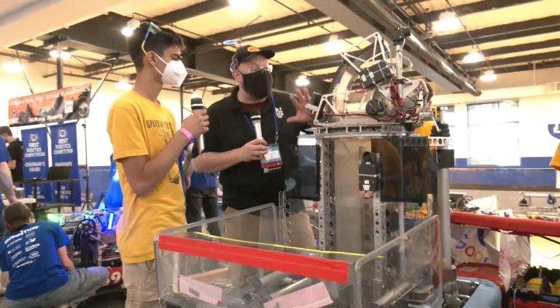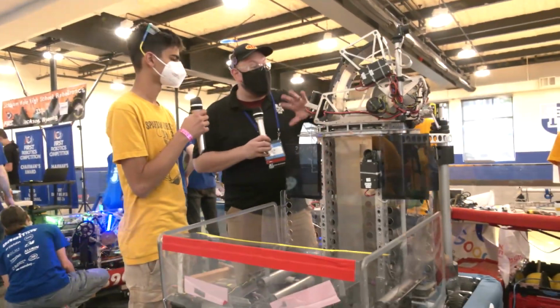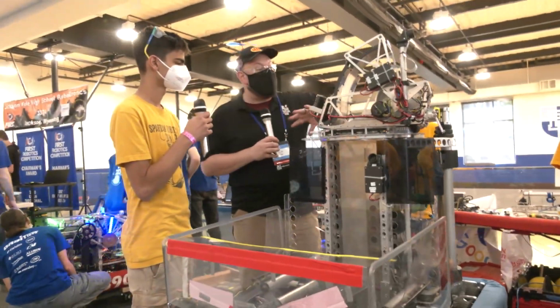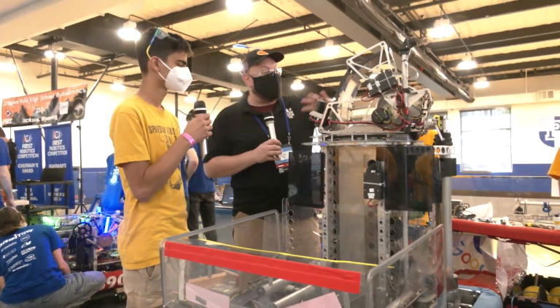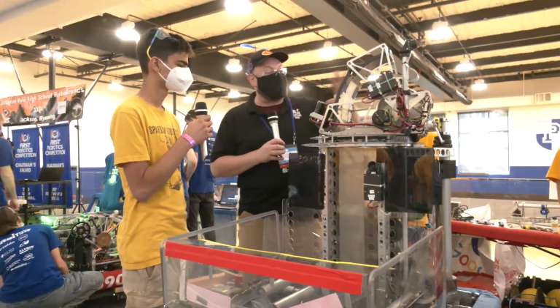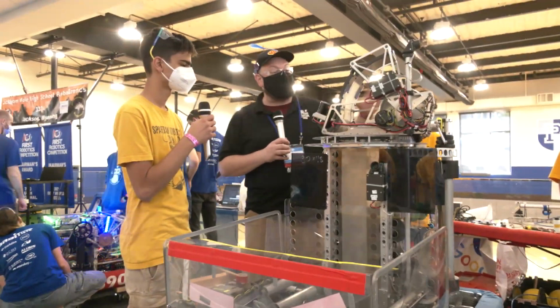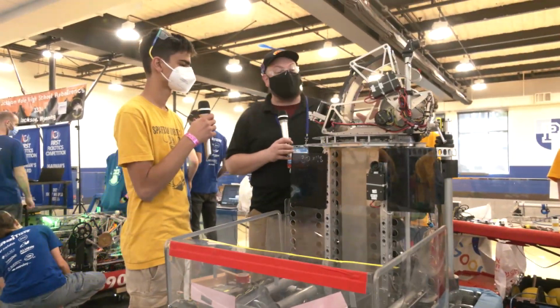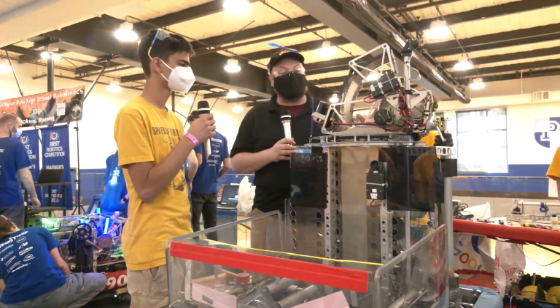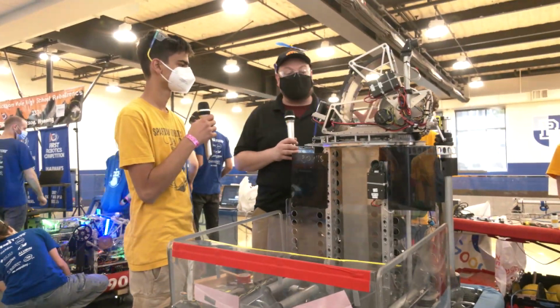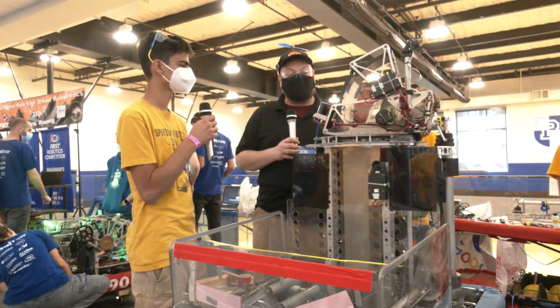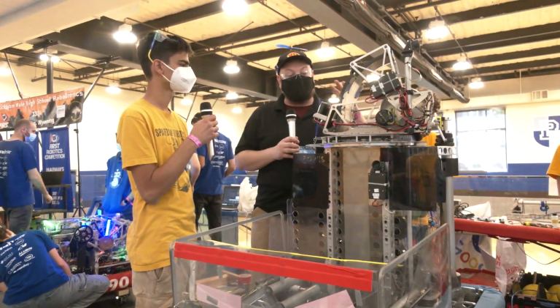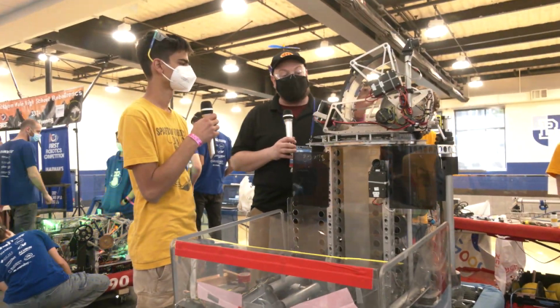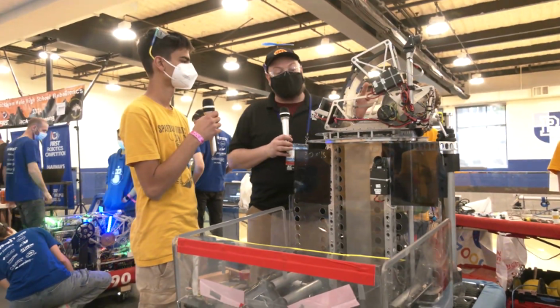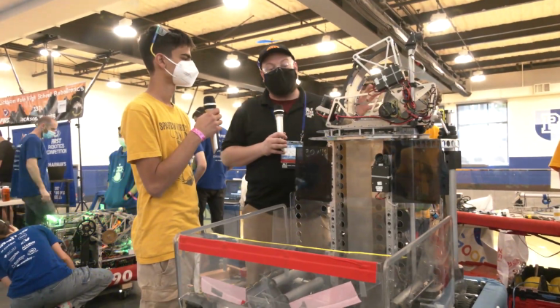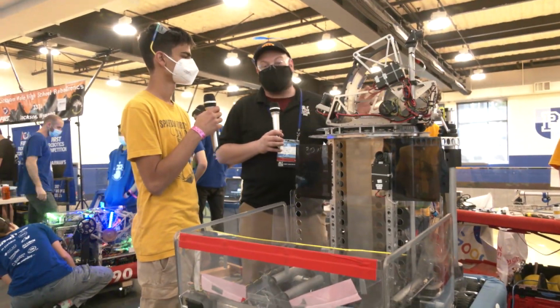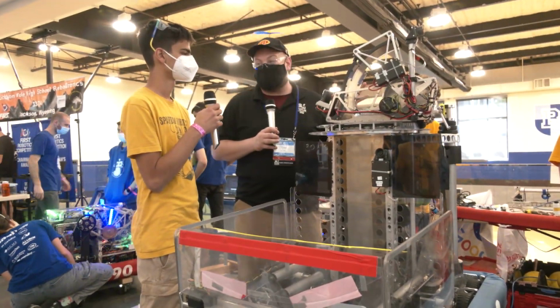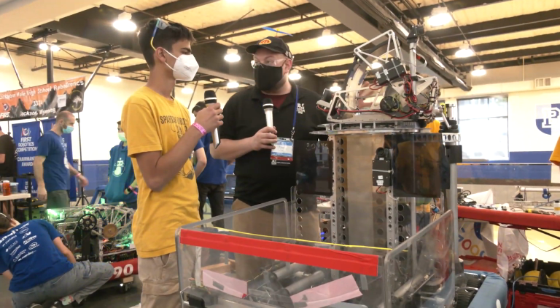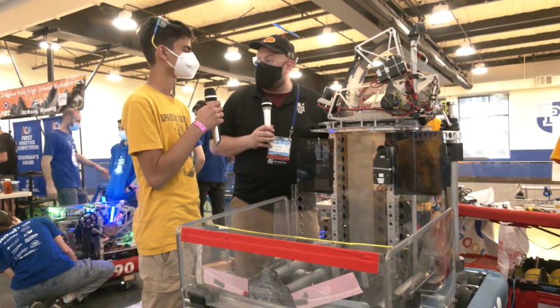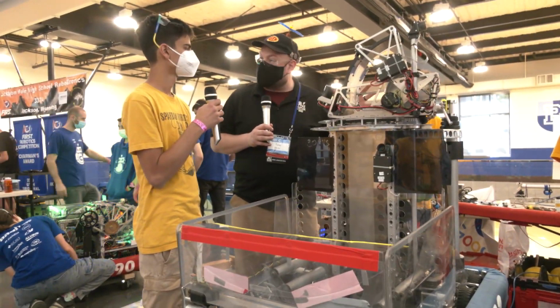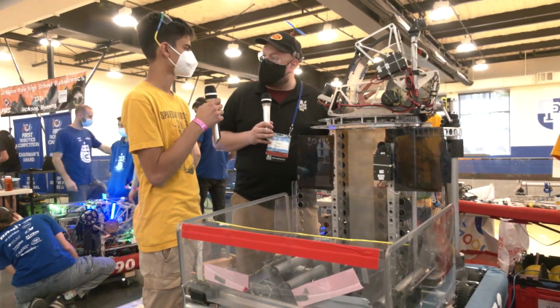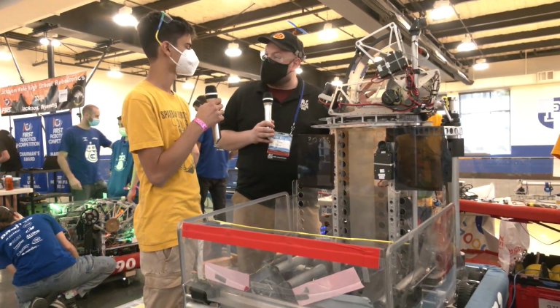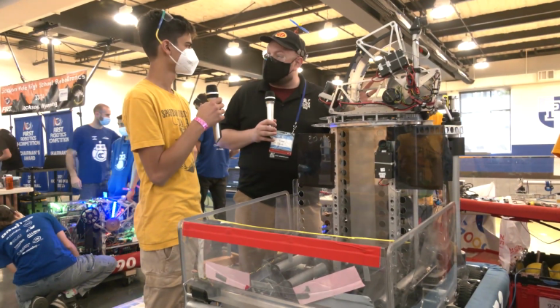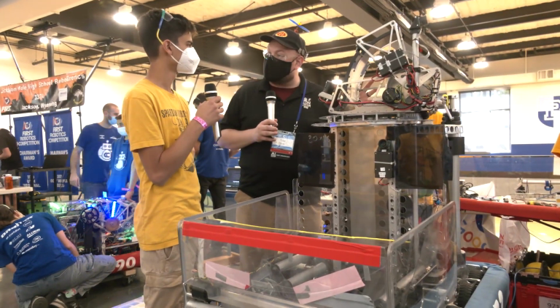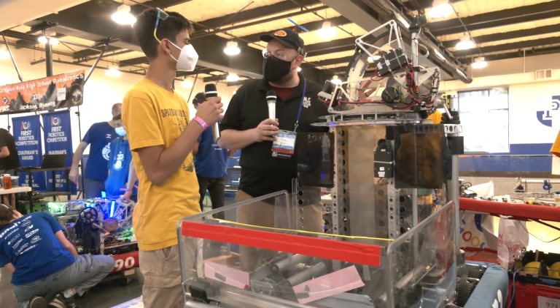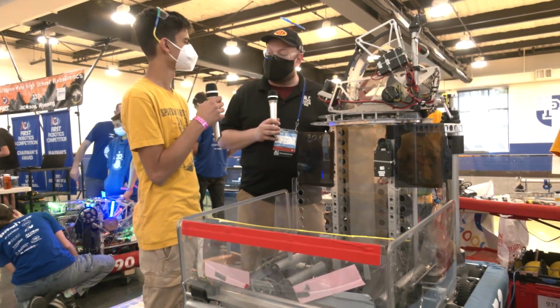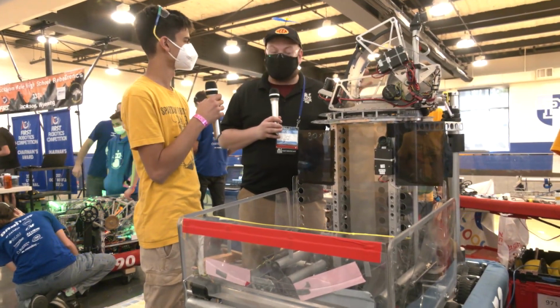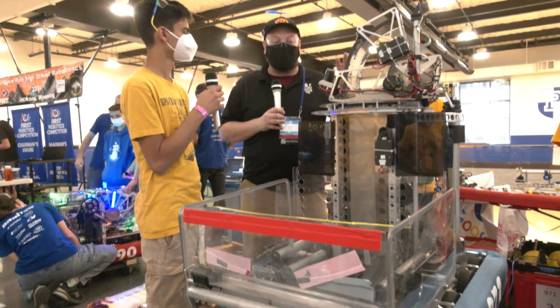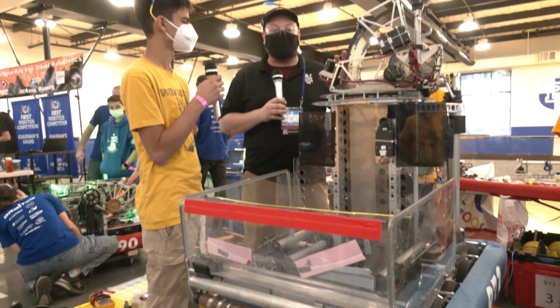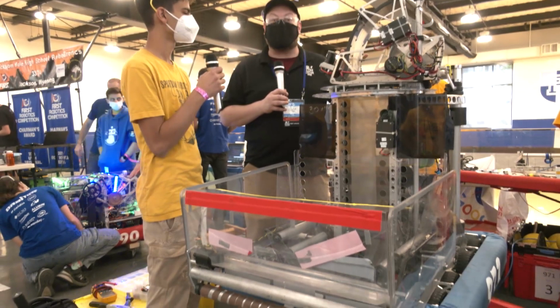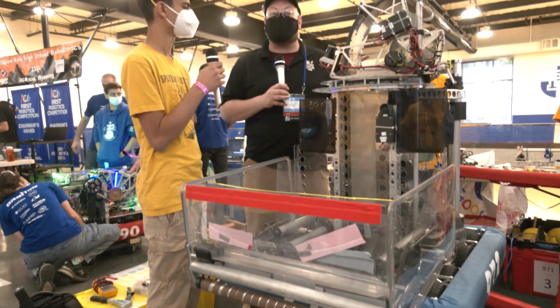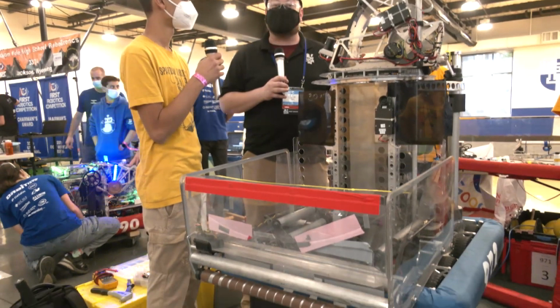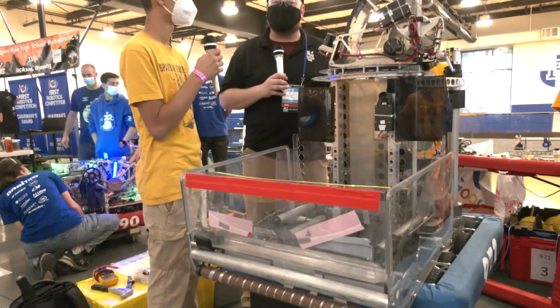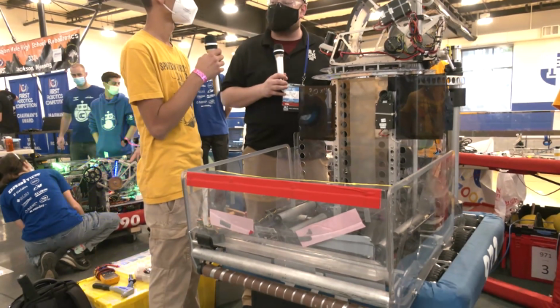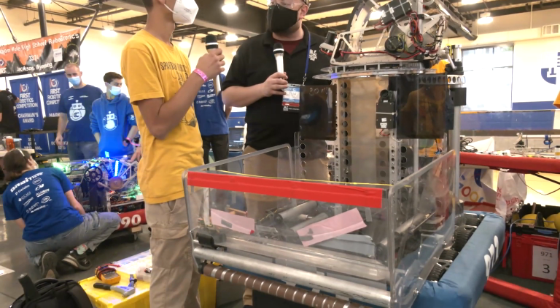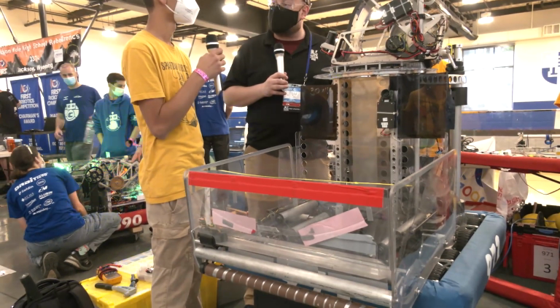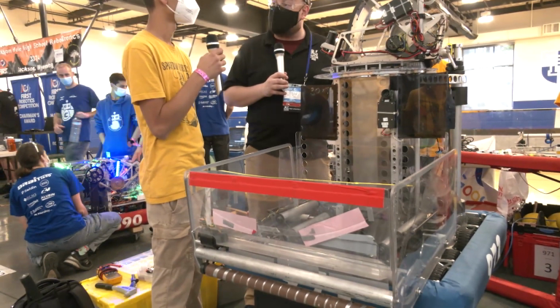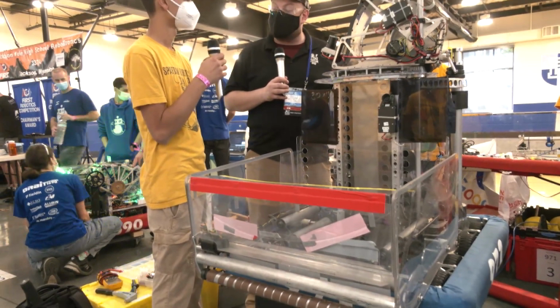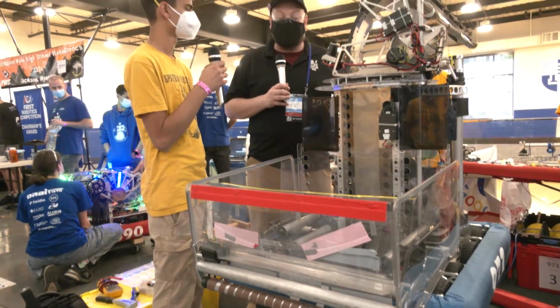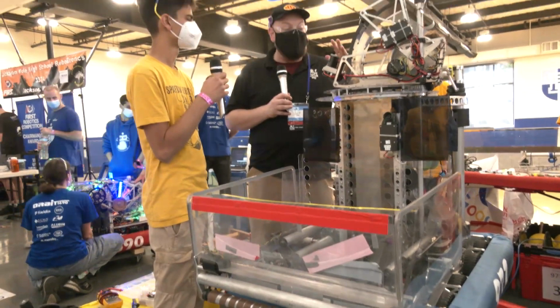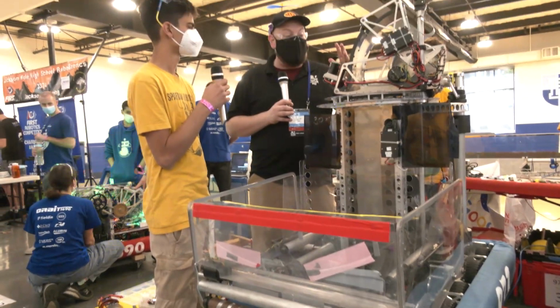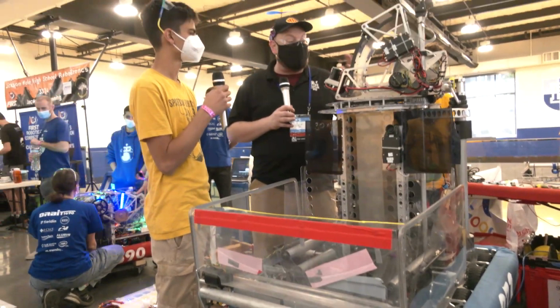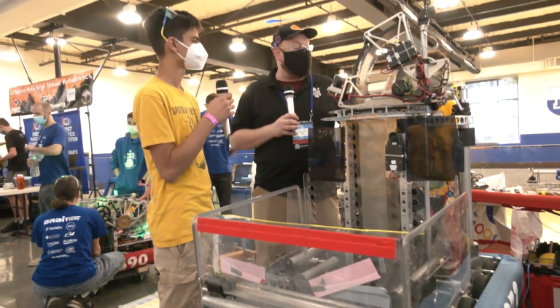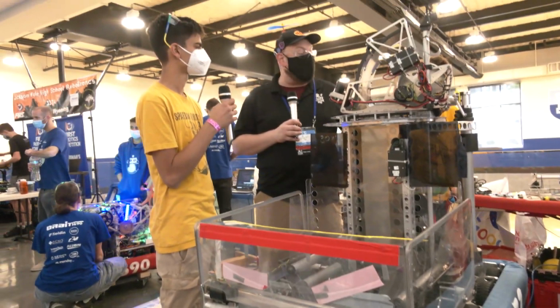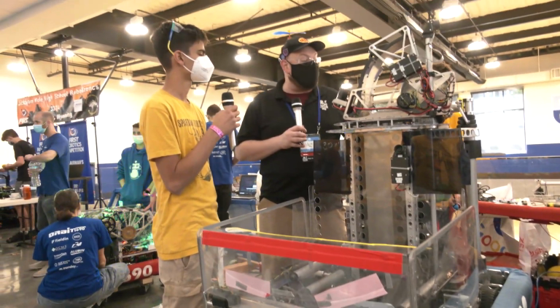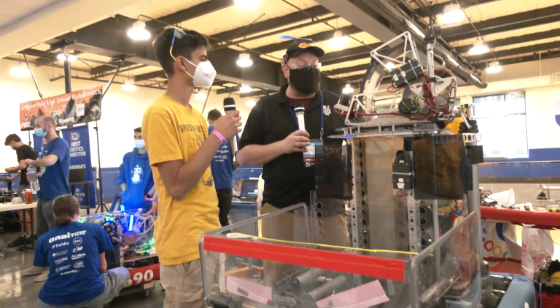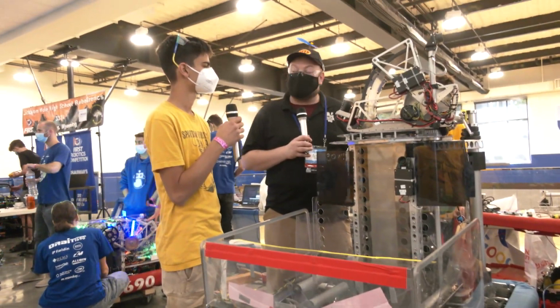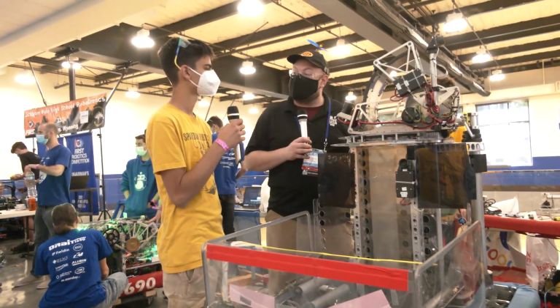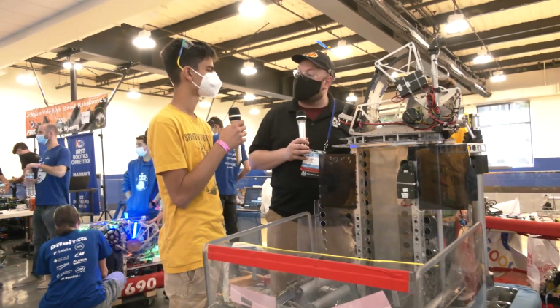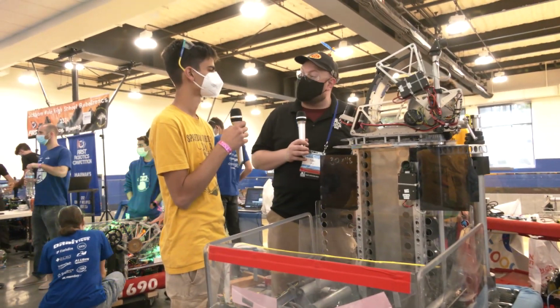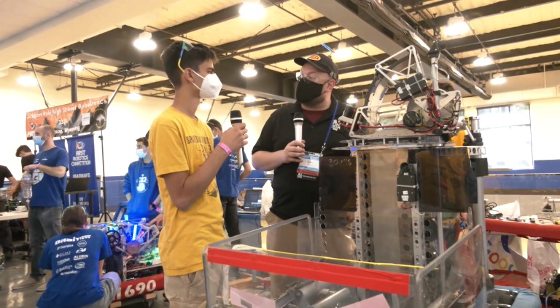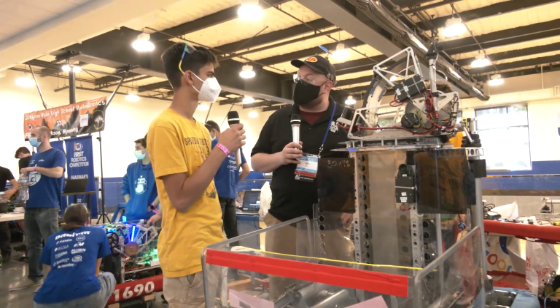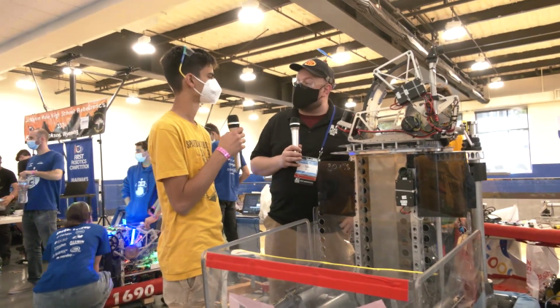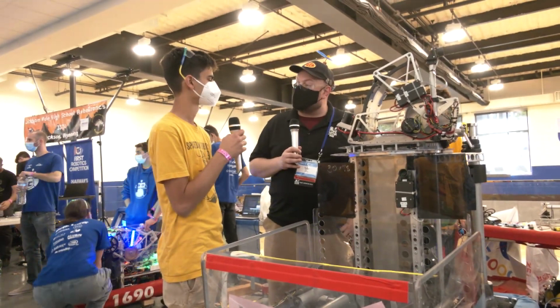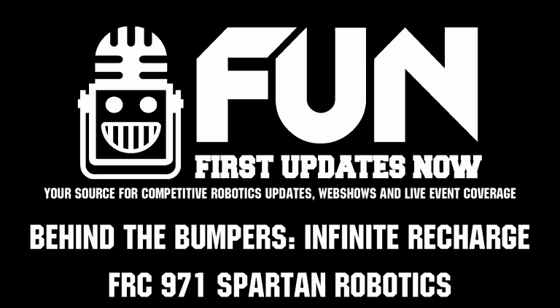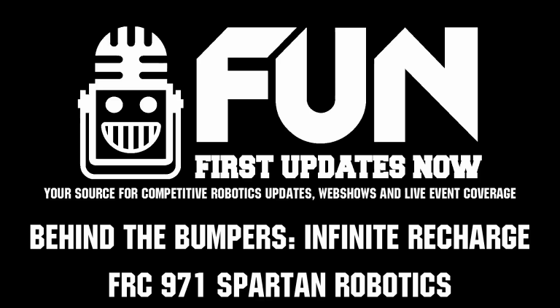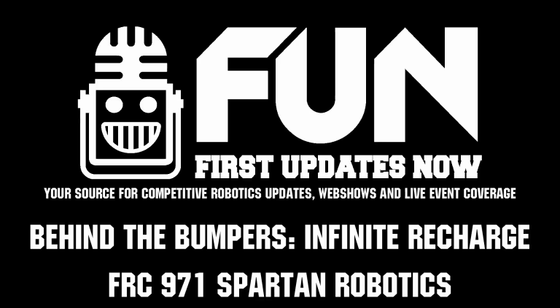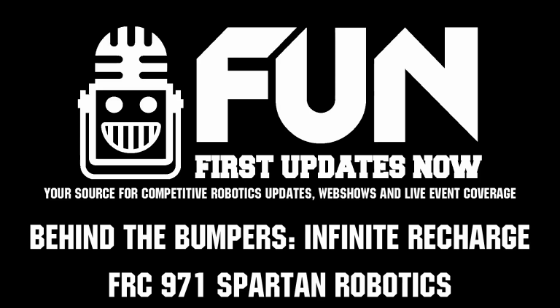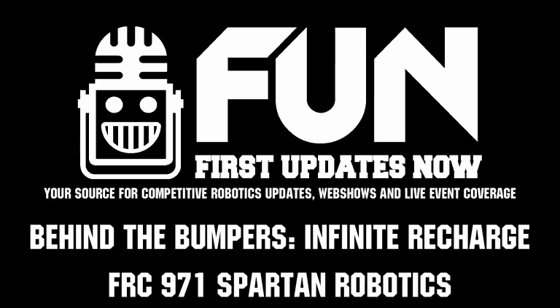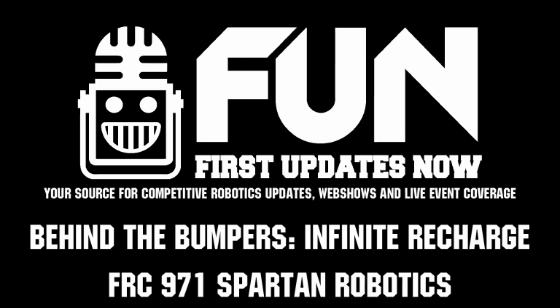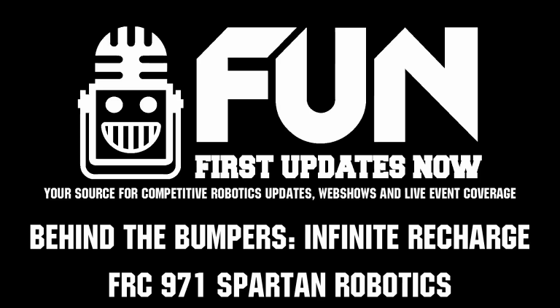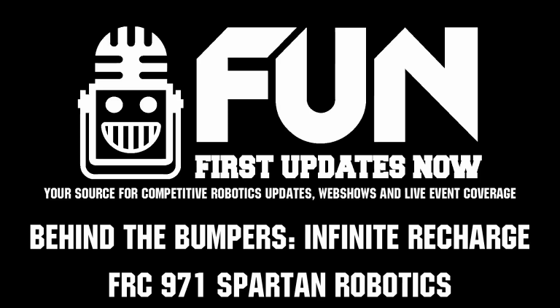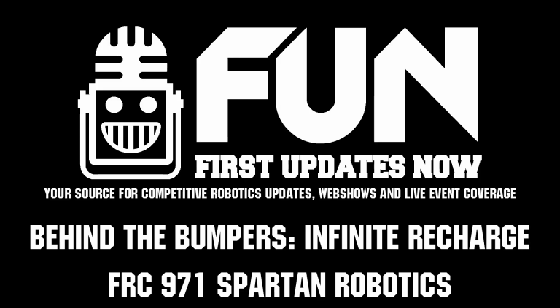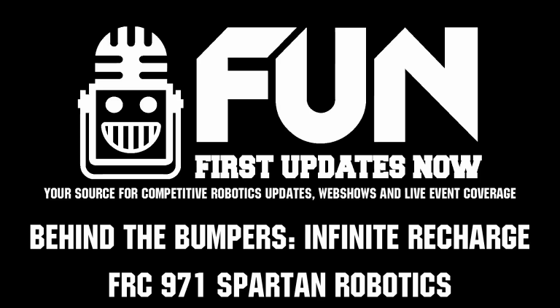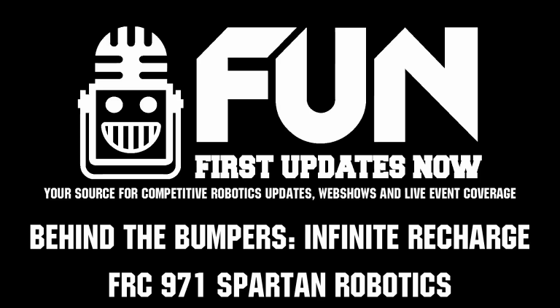971 Spartan Robotics, thanks so much for taking the time to tell us about your robot and what's gone into it. Love hearing about the technology that makes it work - good luck here at Chessie Champs and looking forward to what your team brings in future seasons.